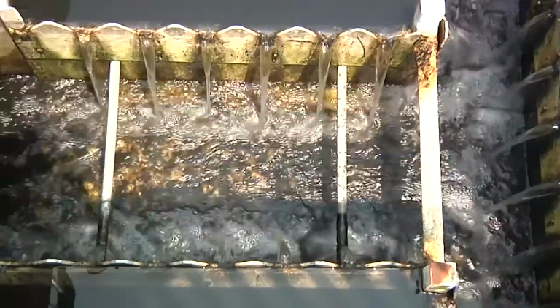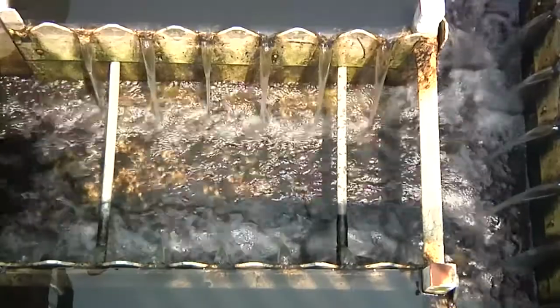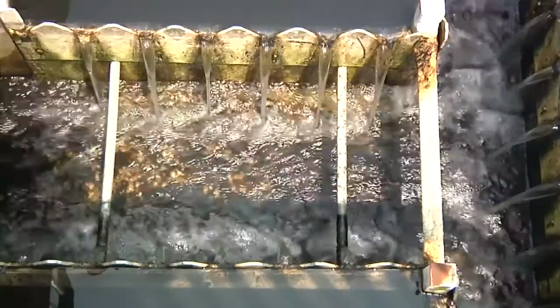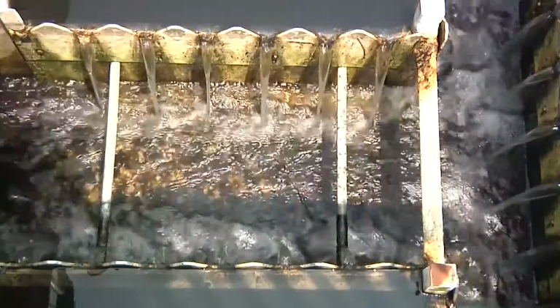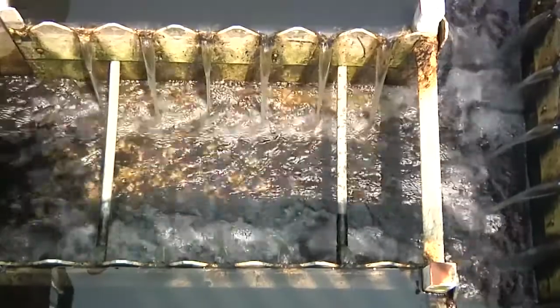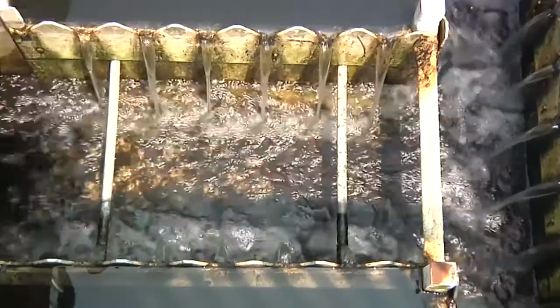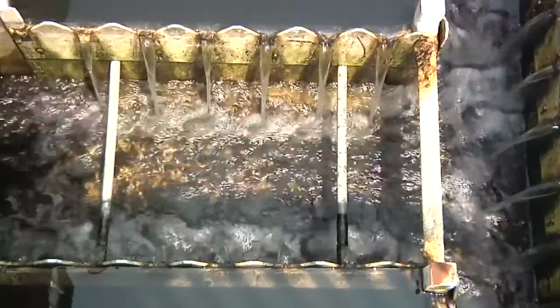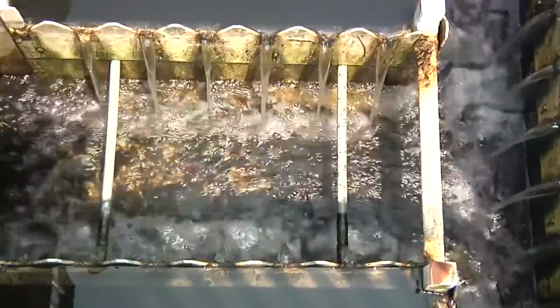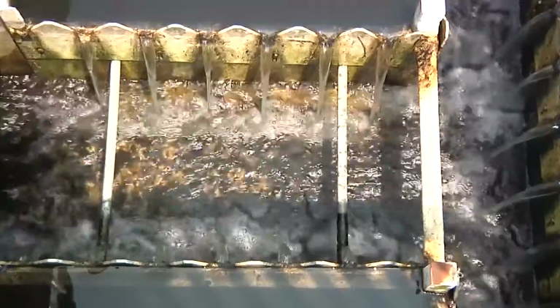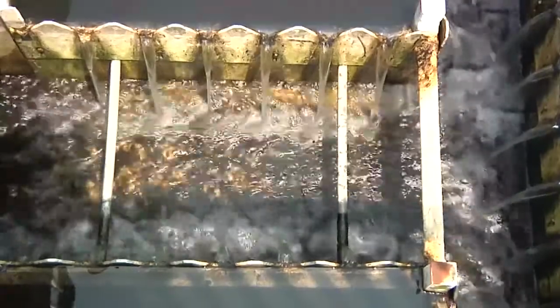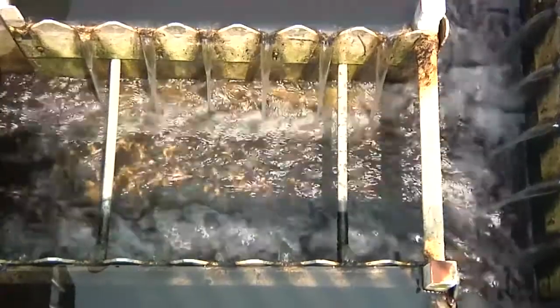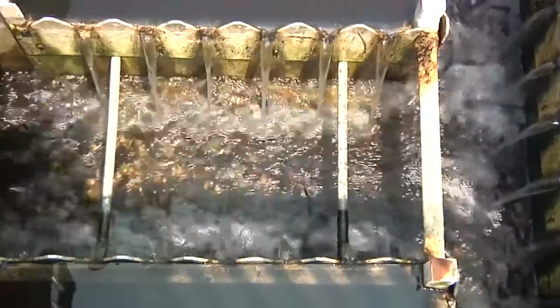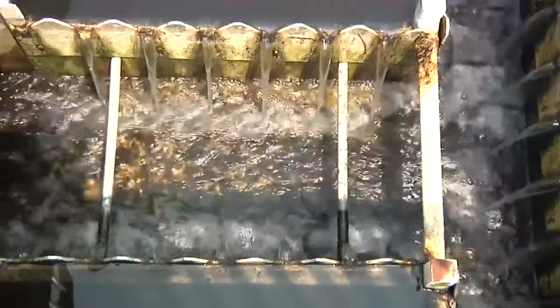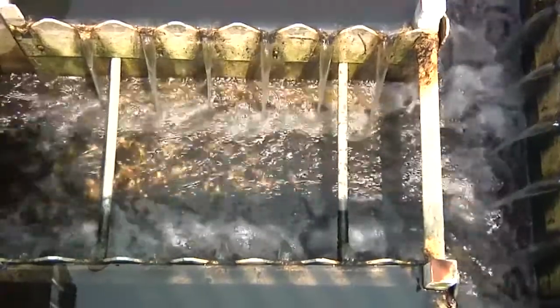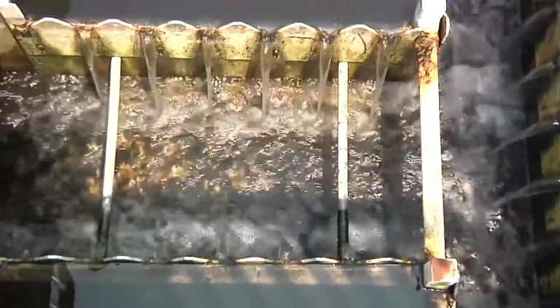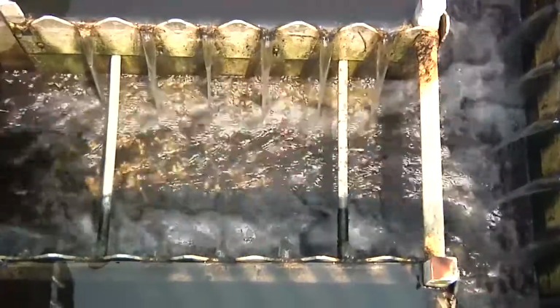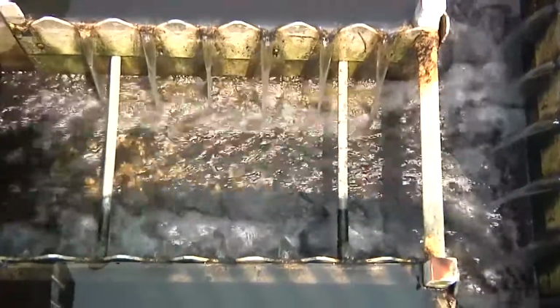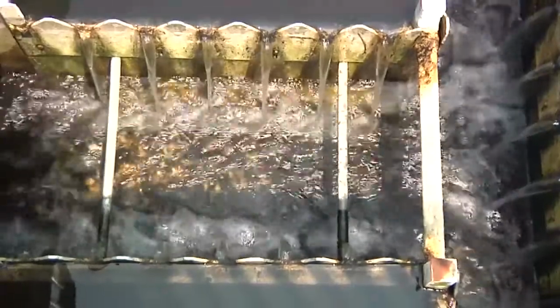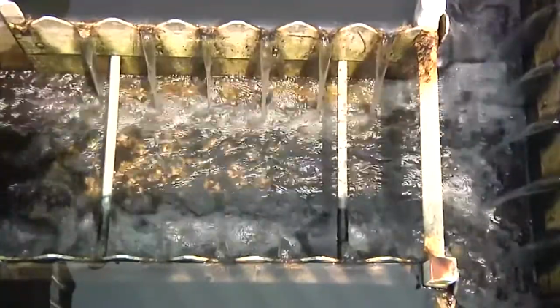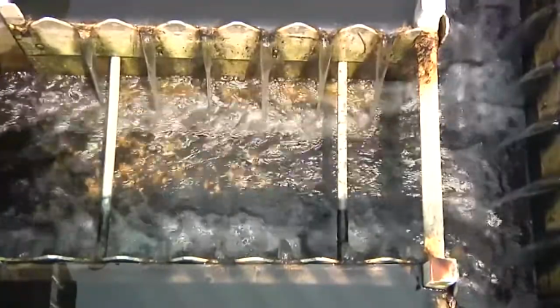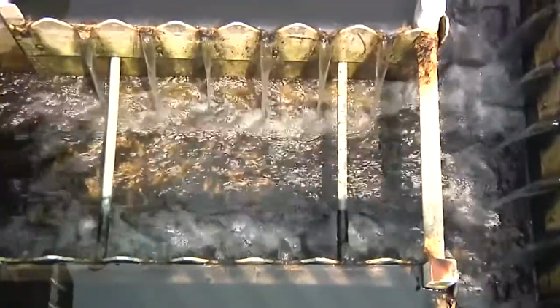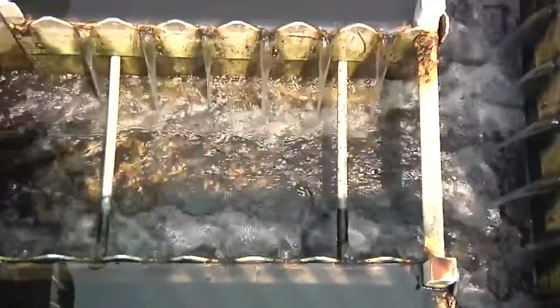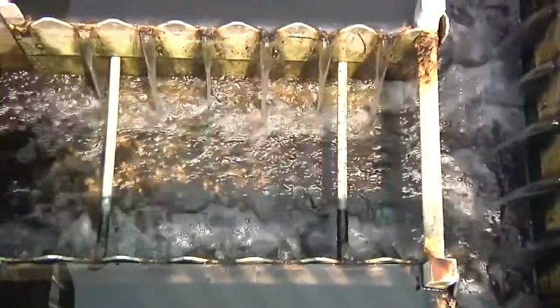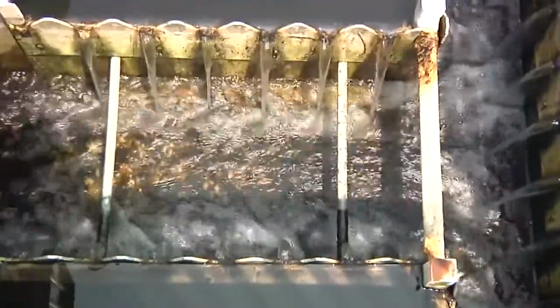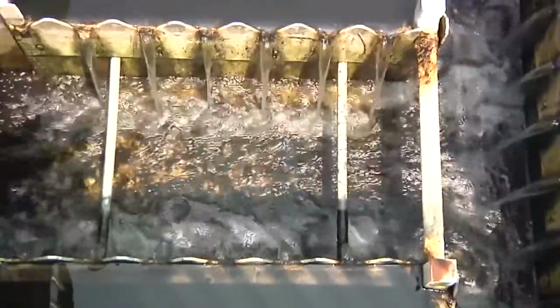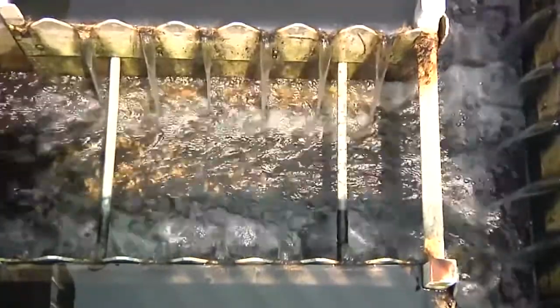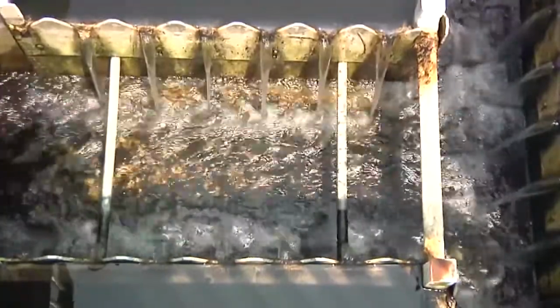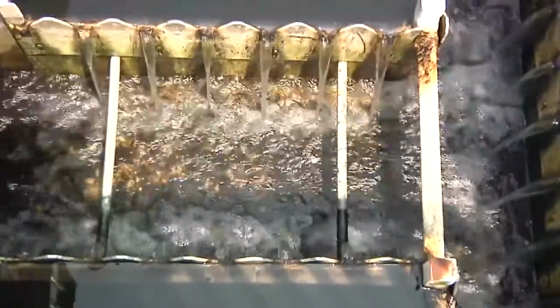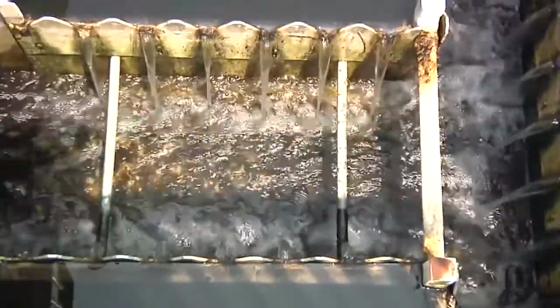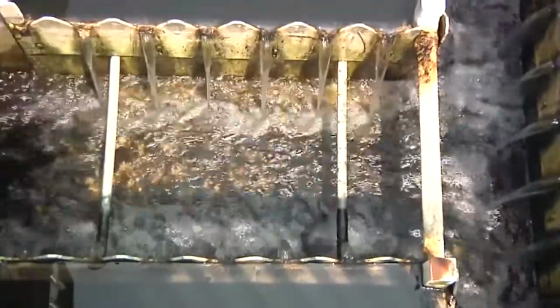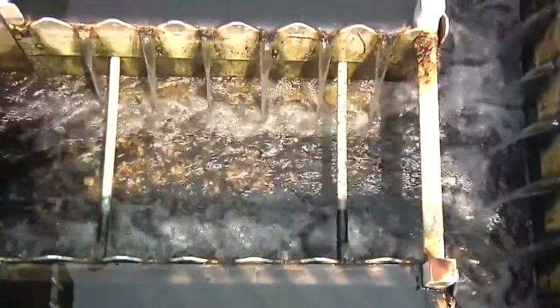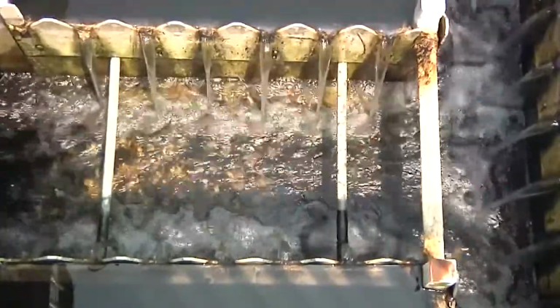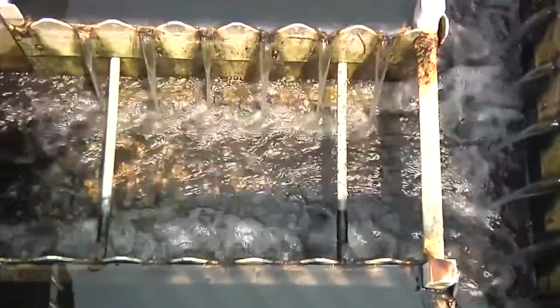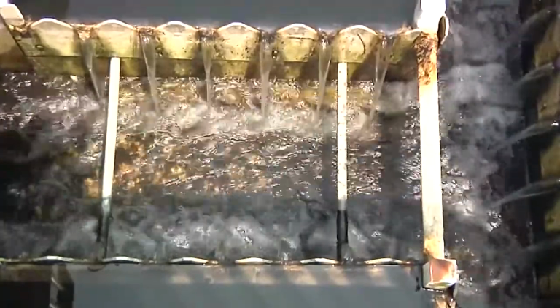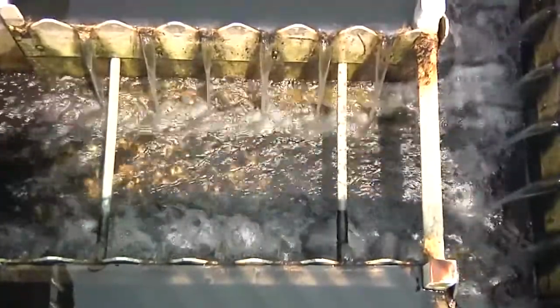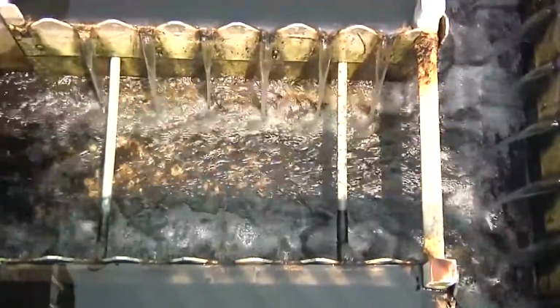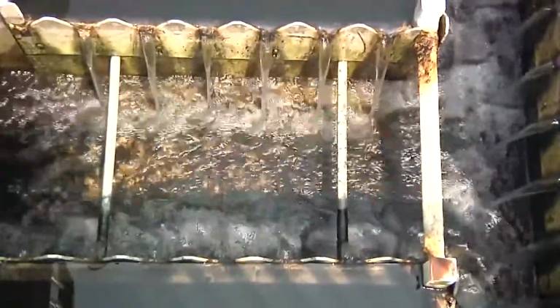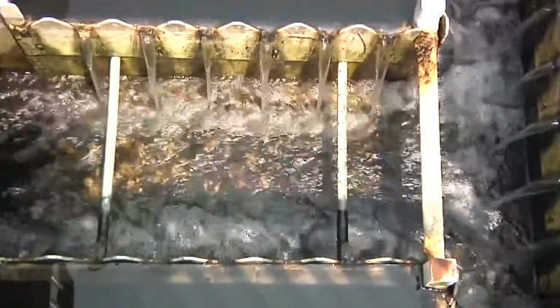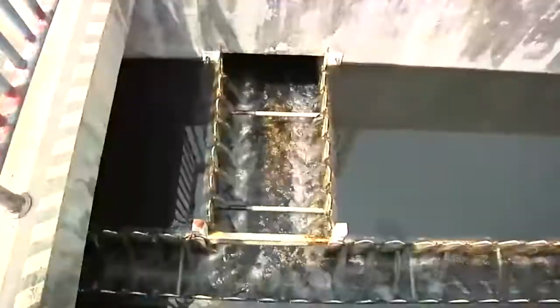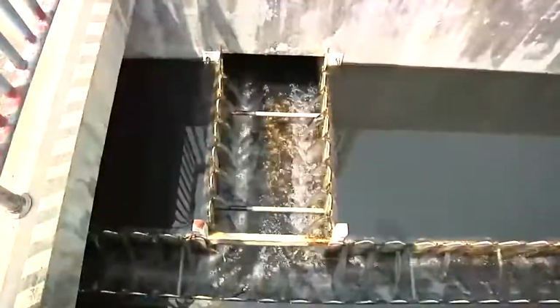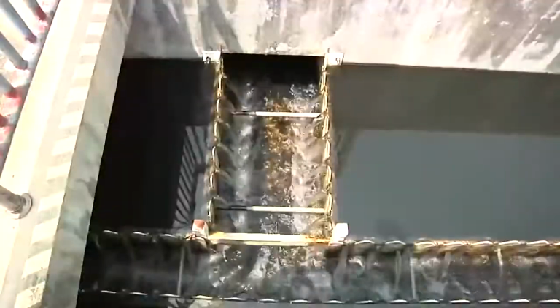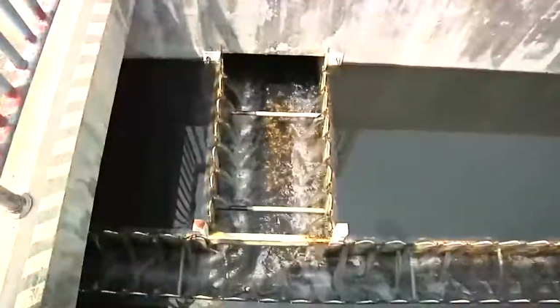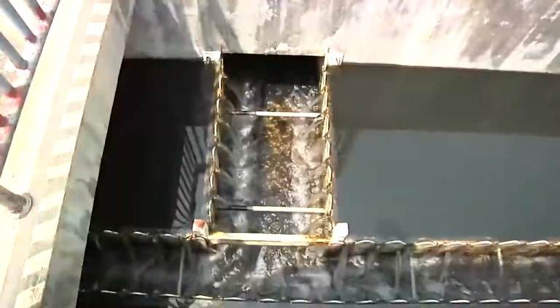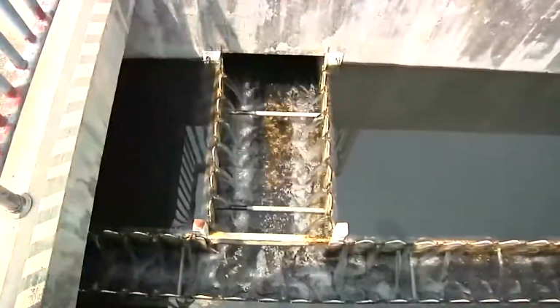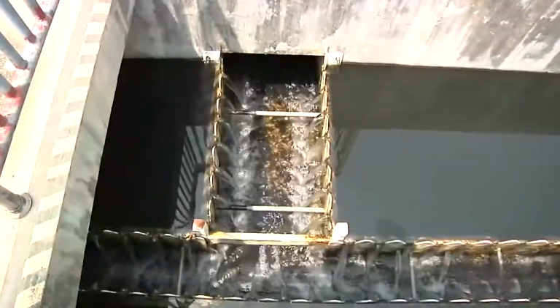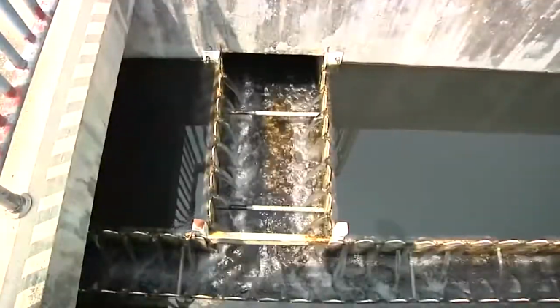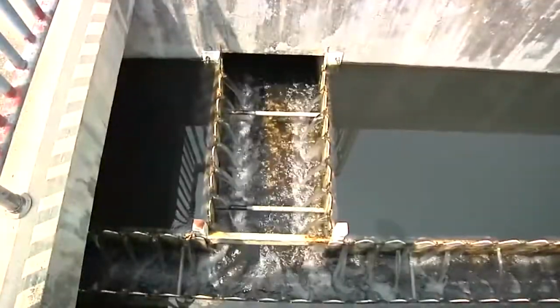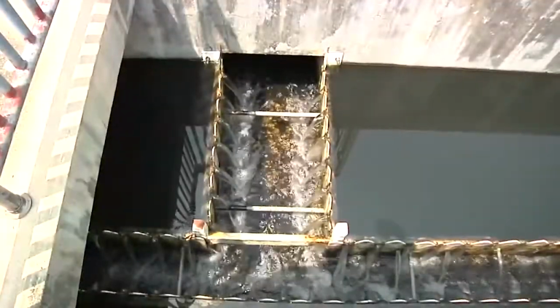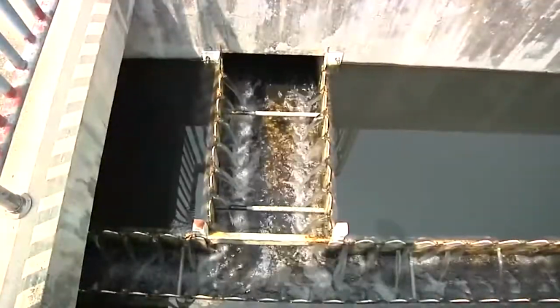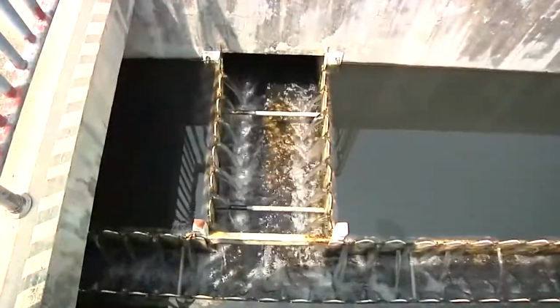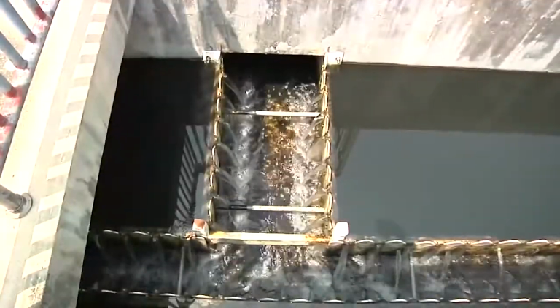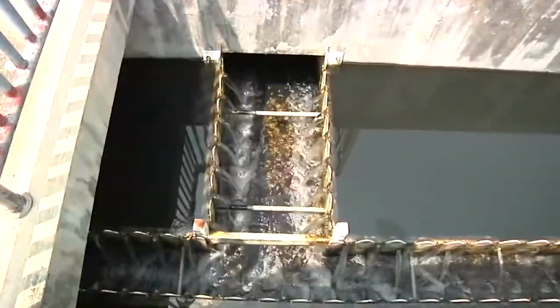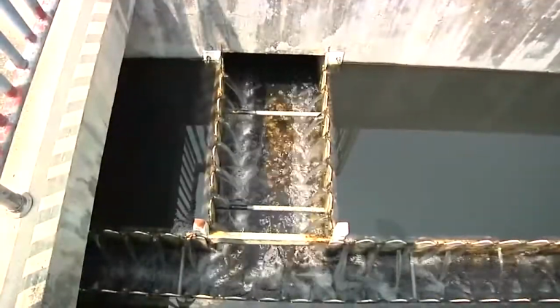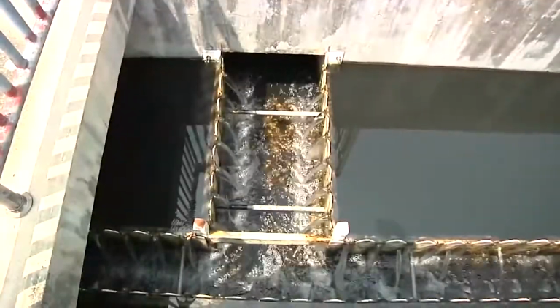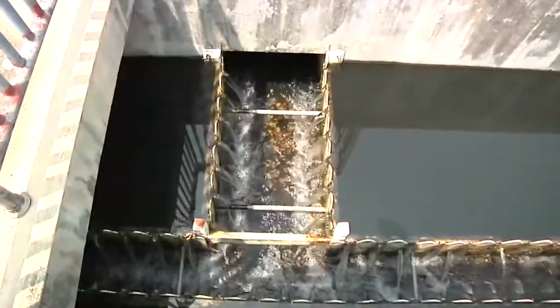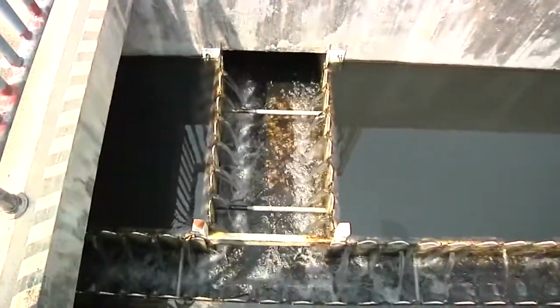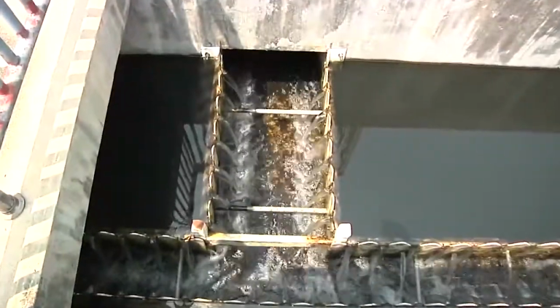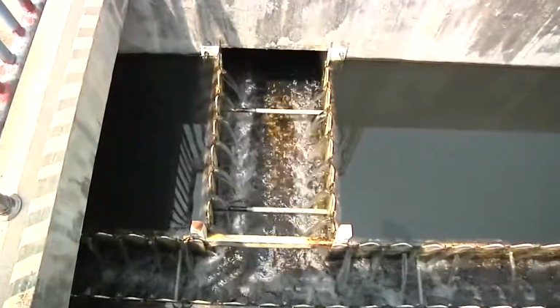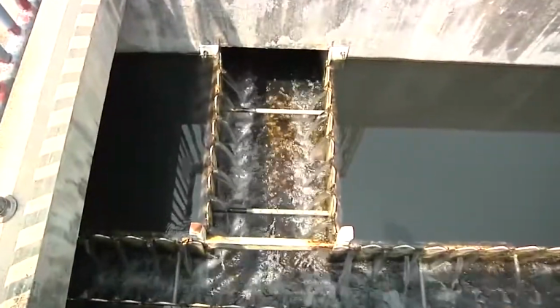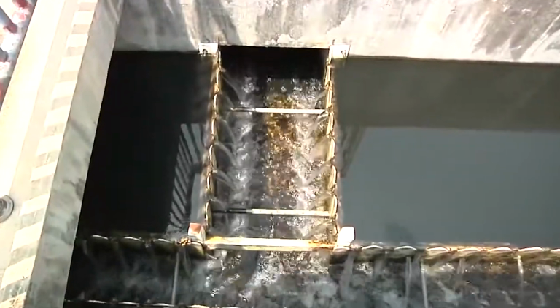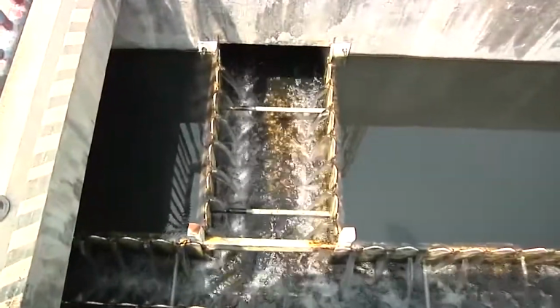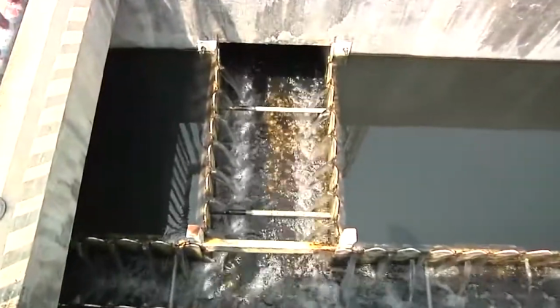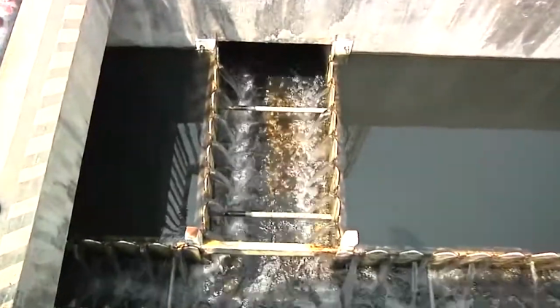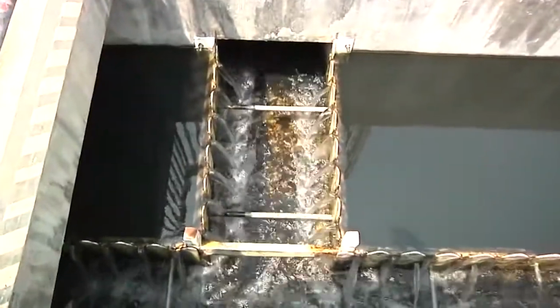From the city, there's a pipe that brings the water onto the base and we have very little control over the water that comes through that pipe.